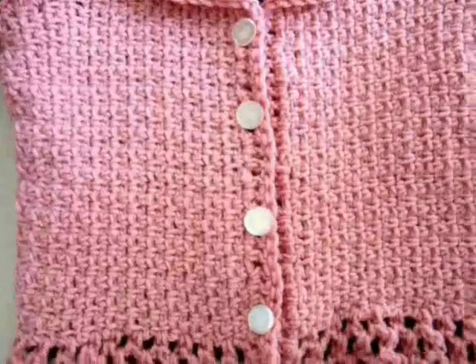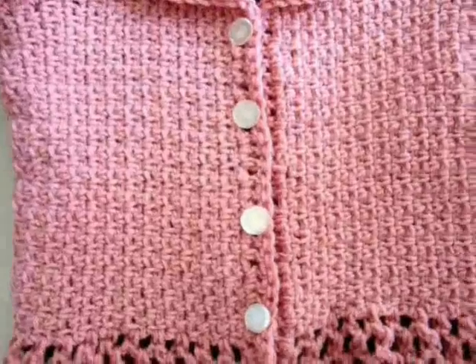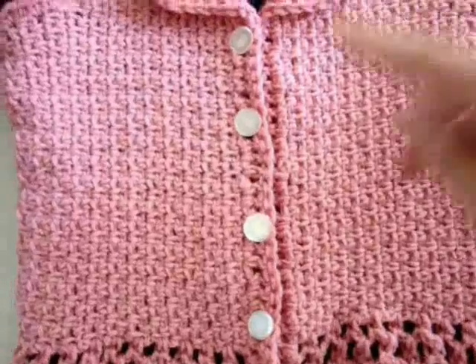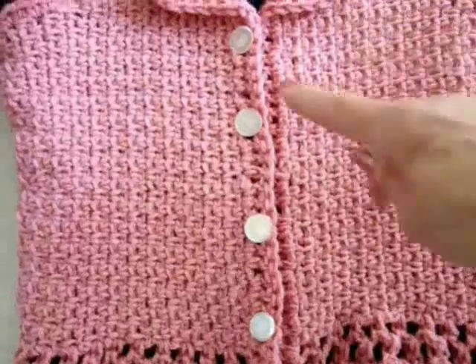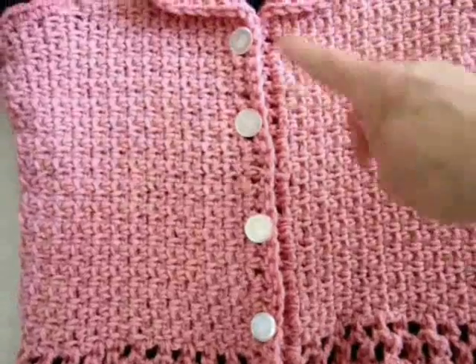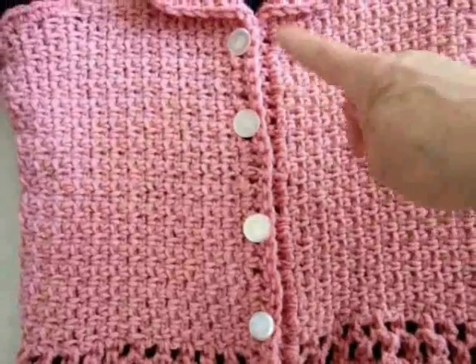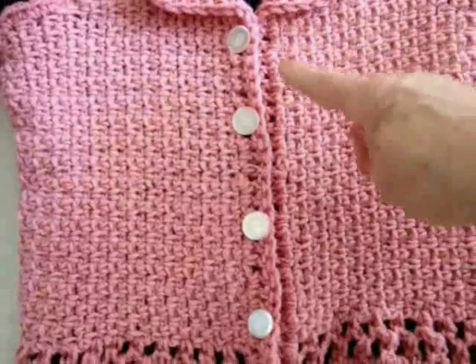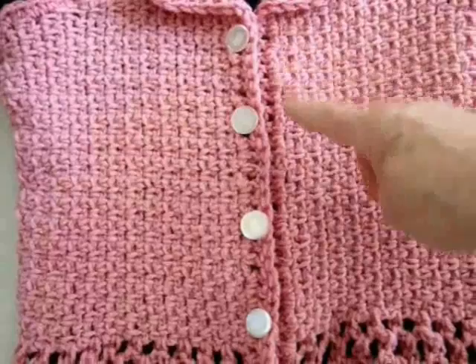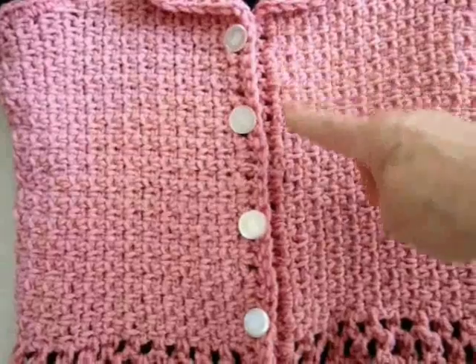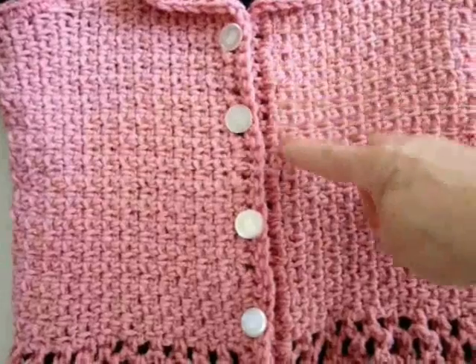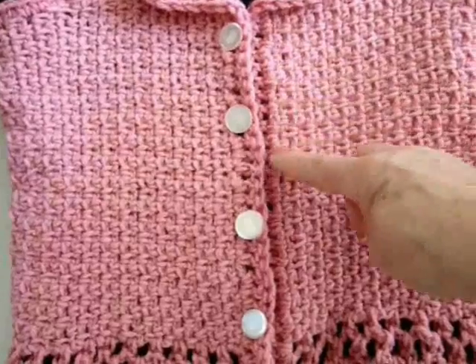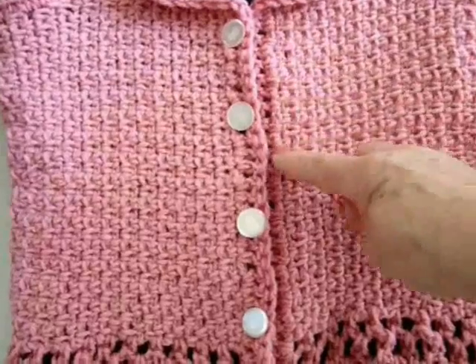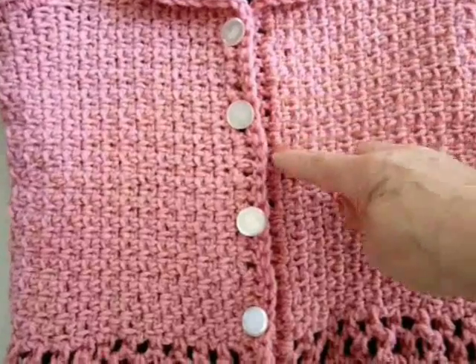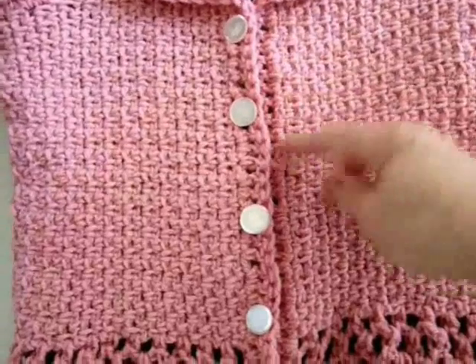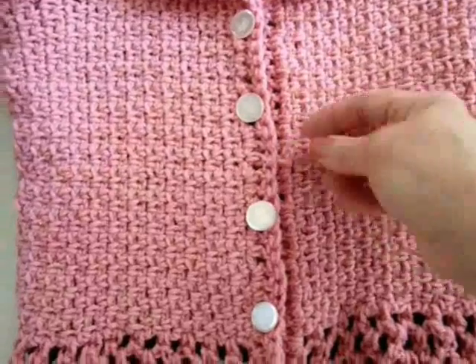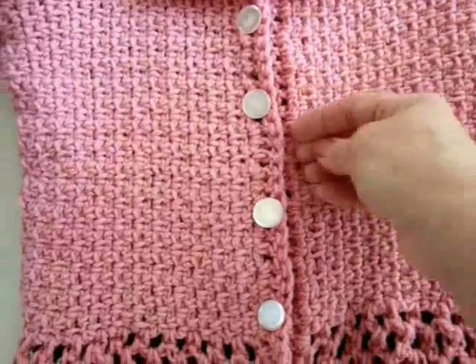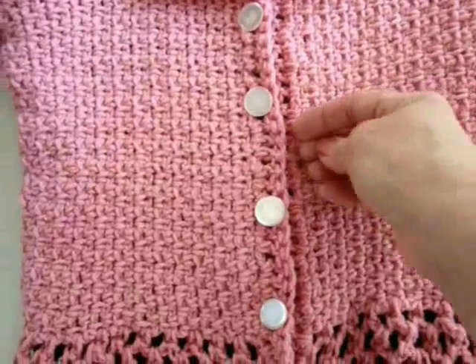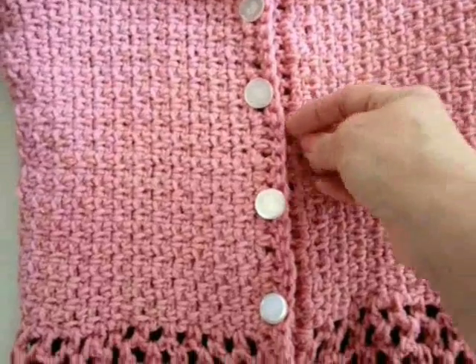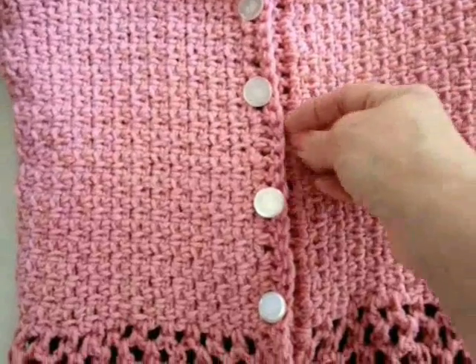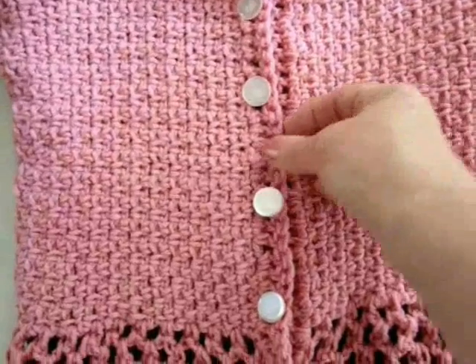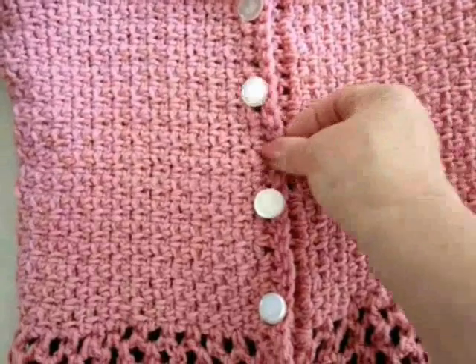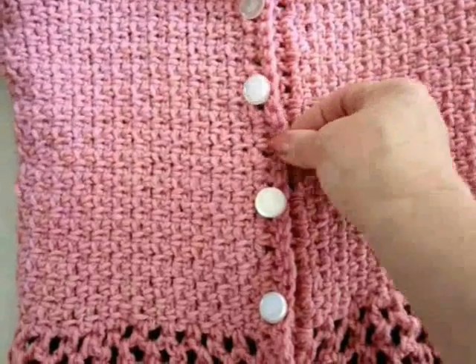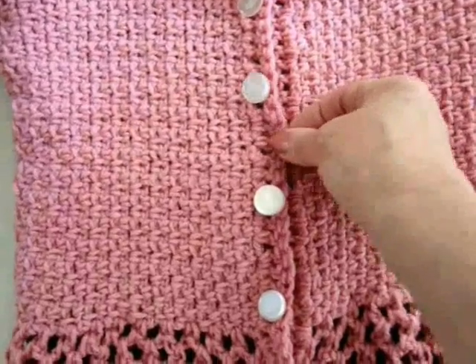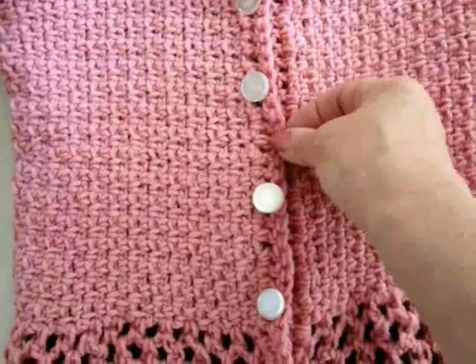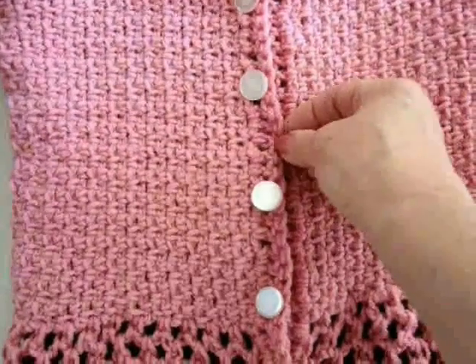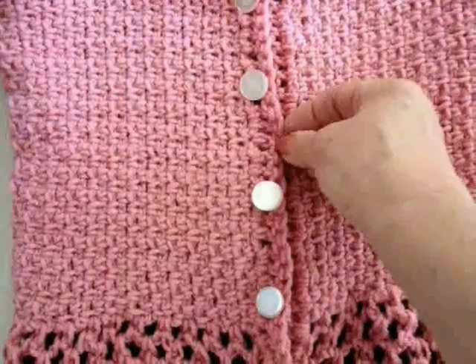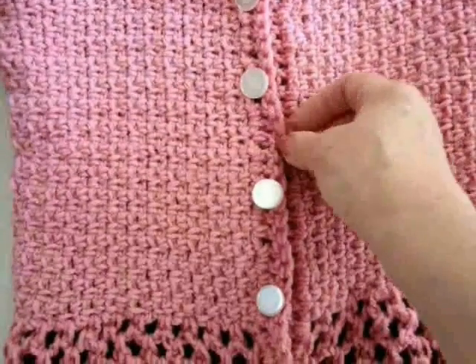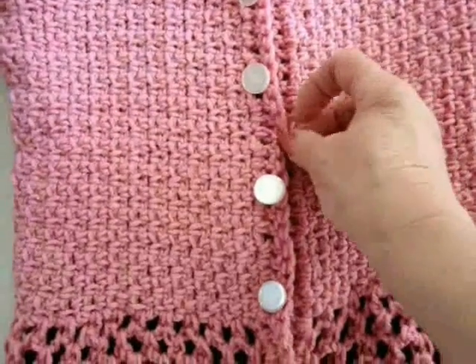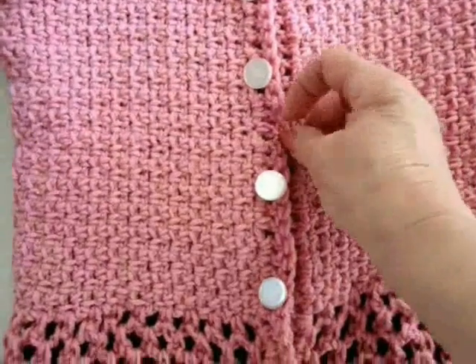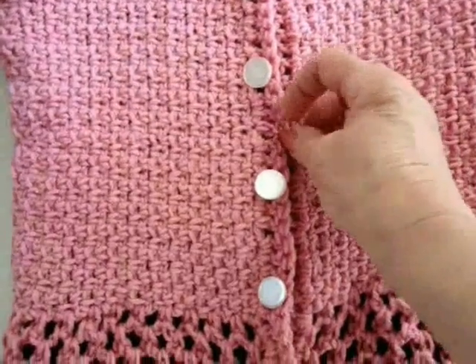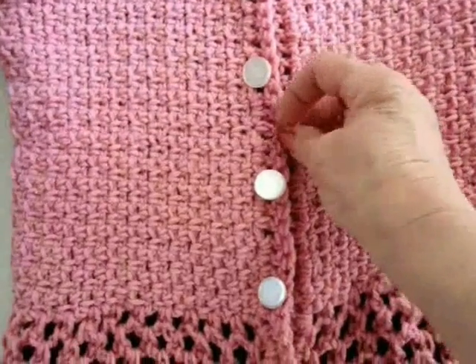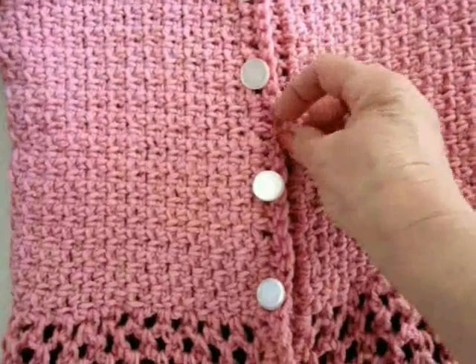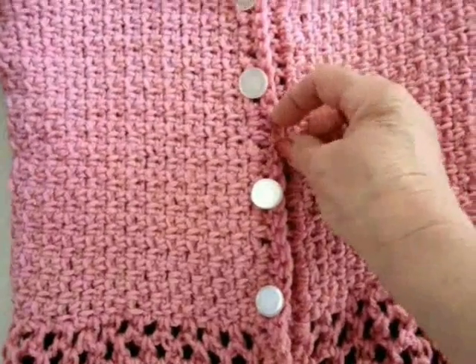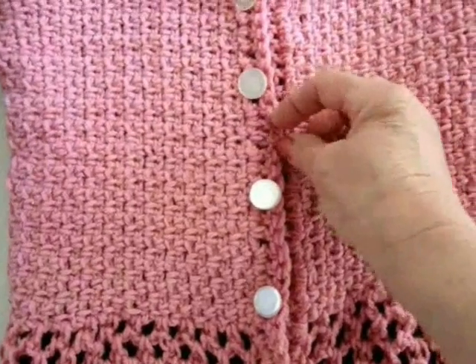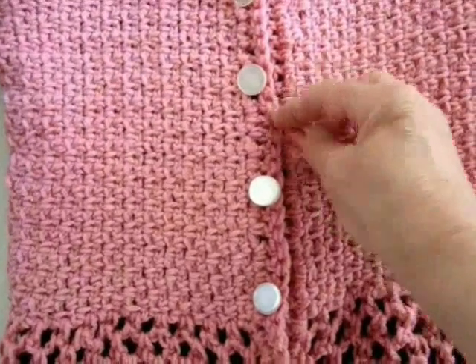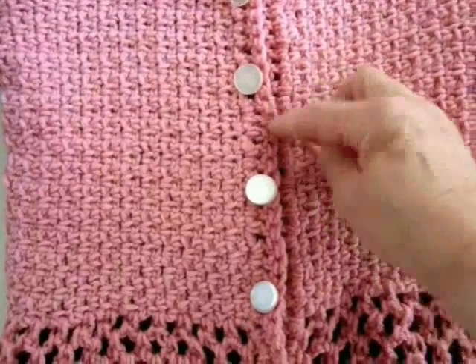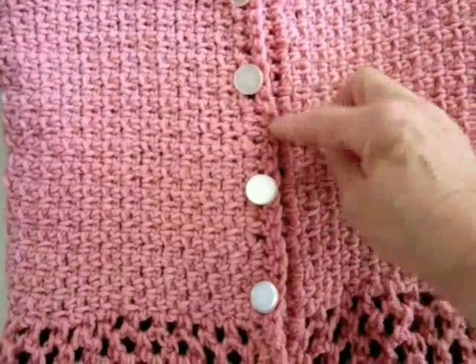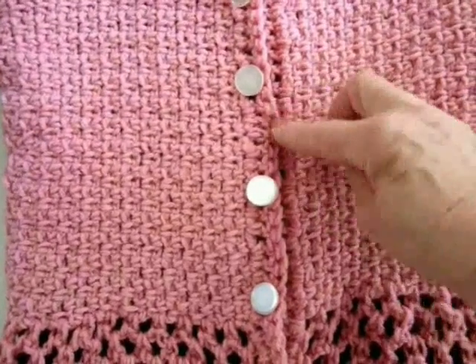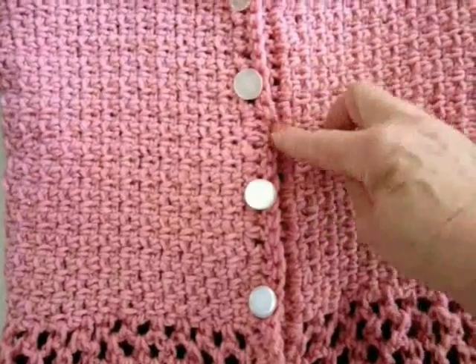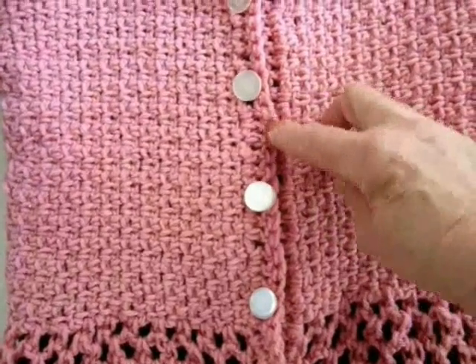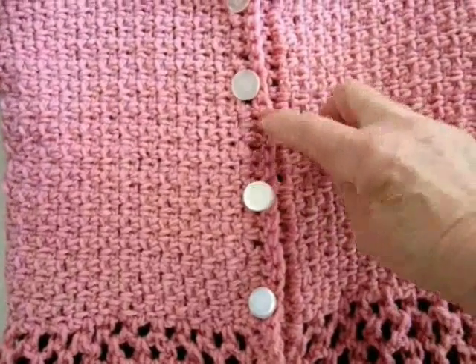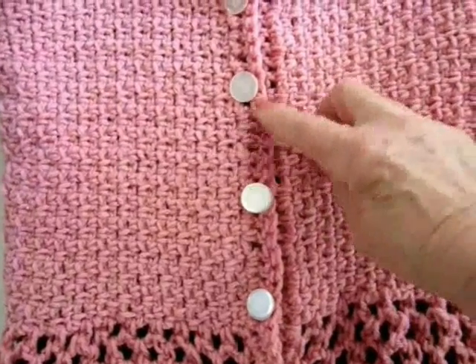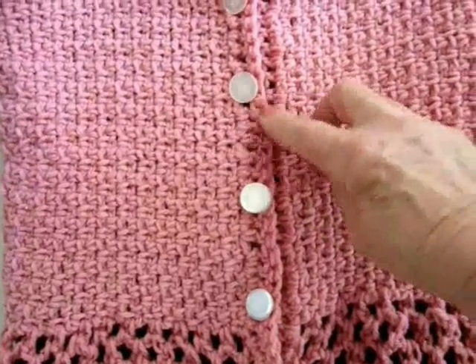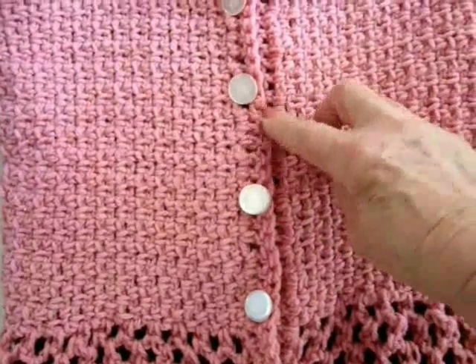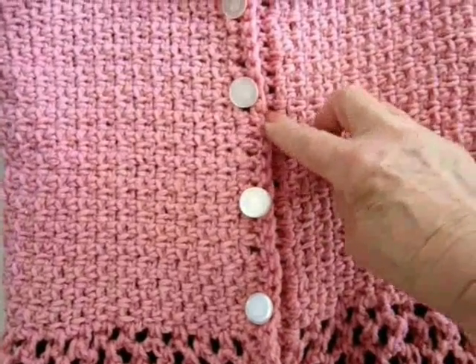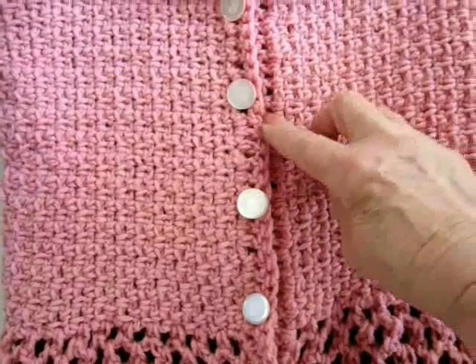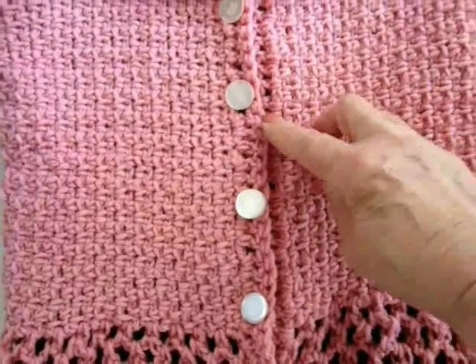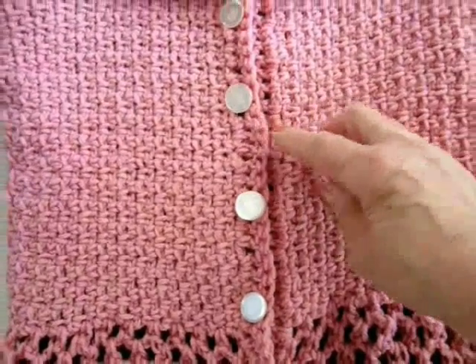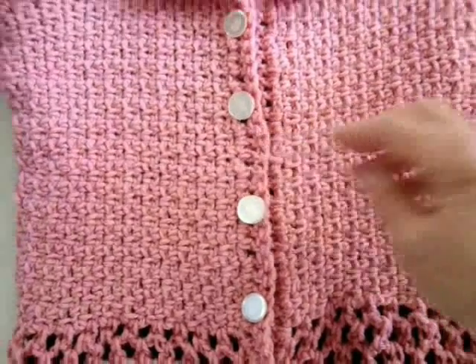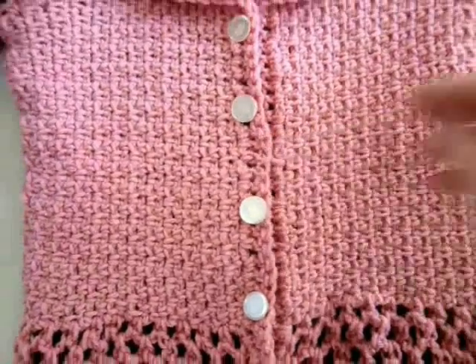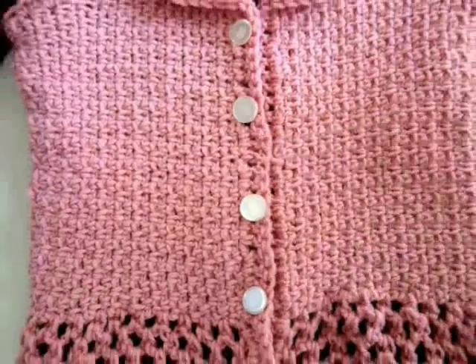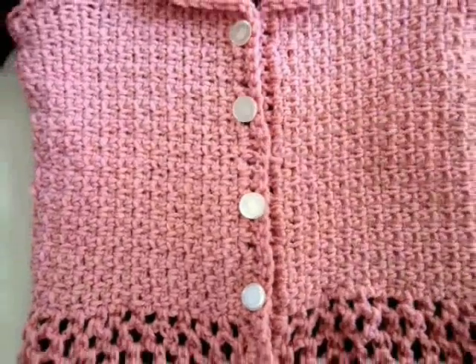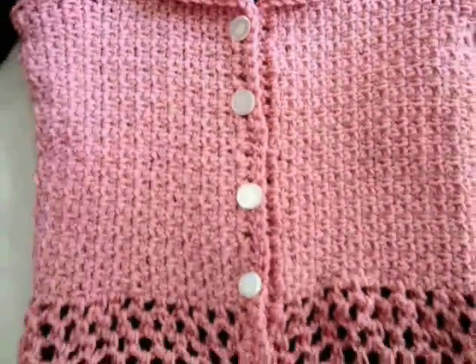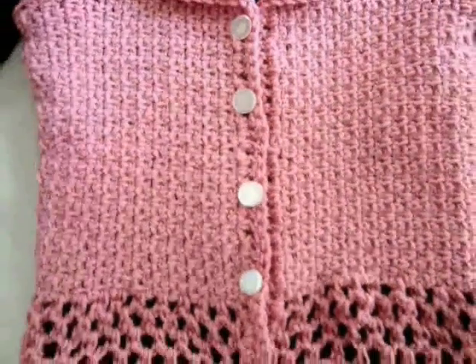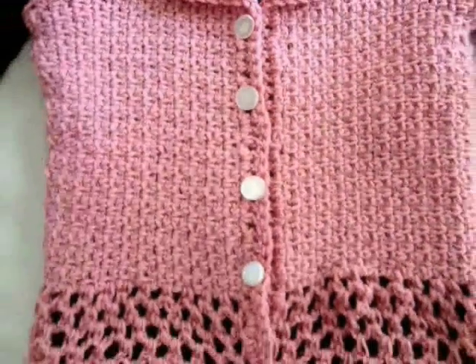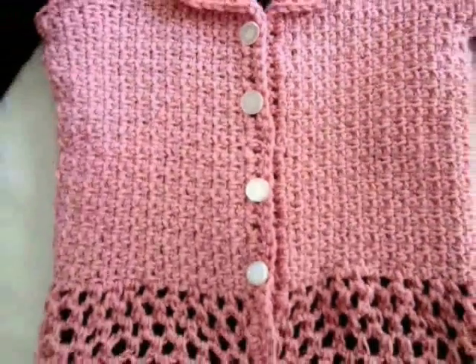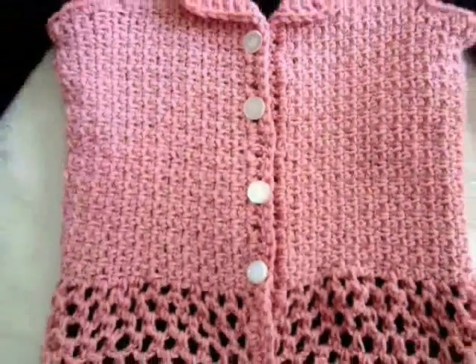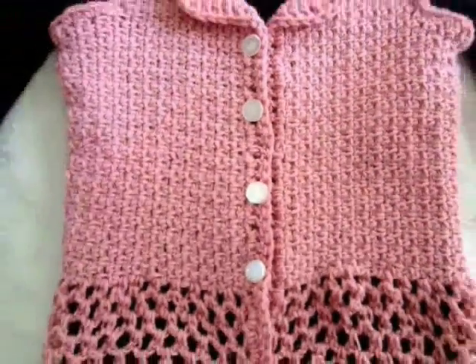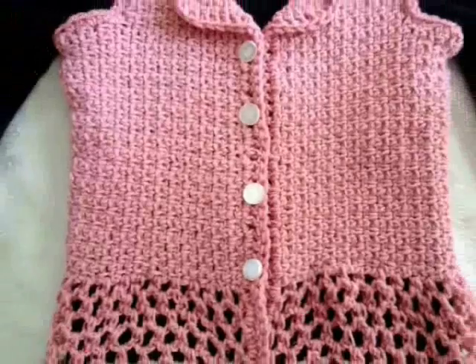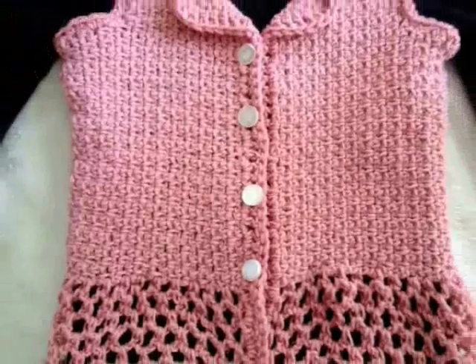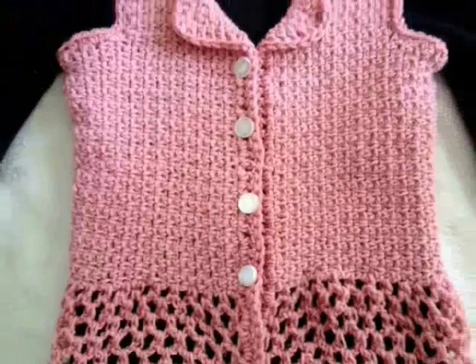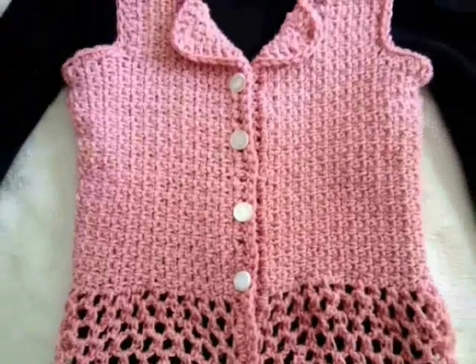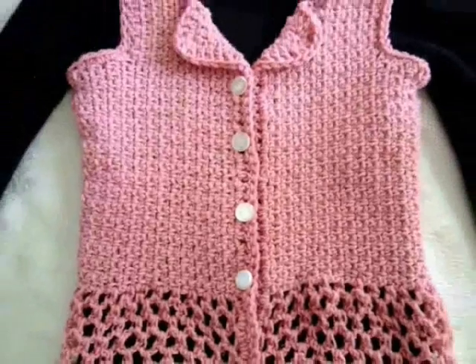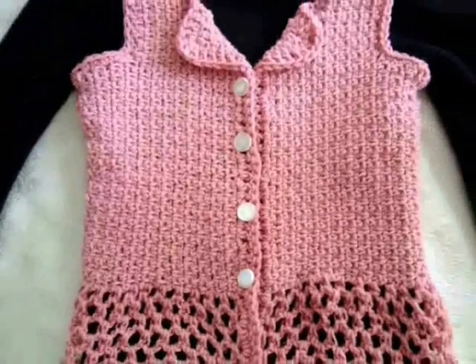I sewed buttons, and you can then use the spaces between the double crochets as buttonholes.